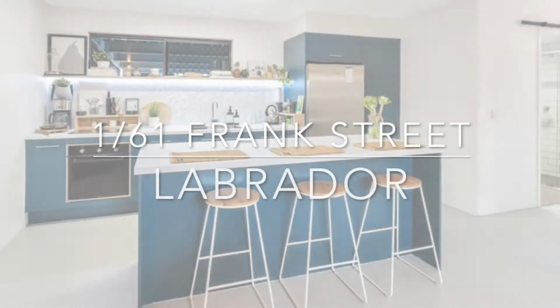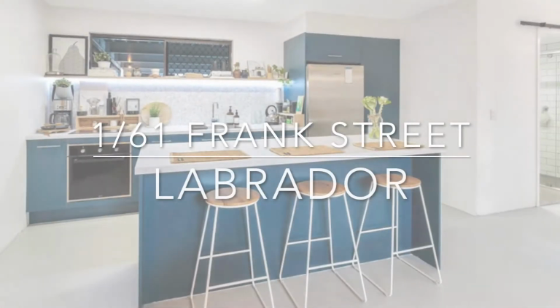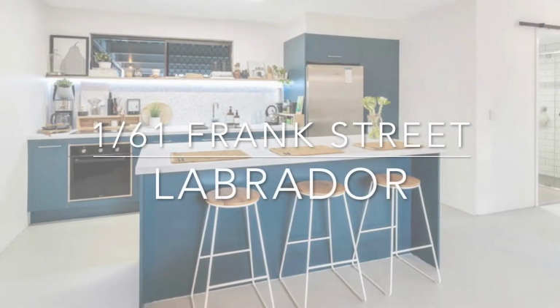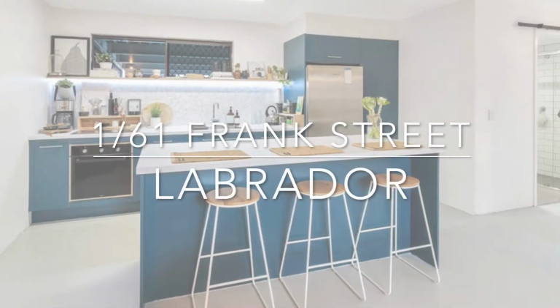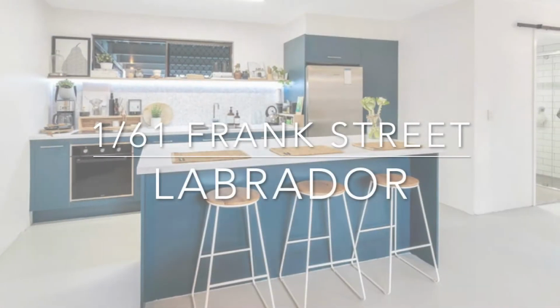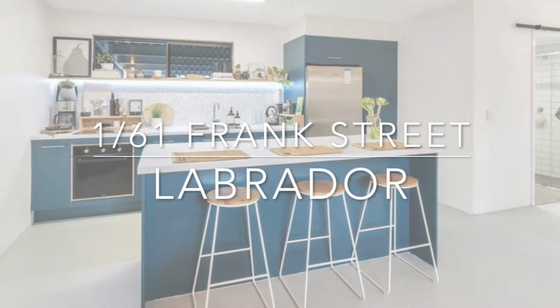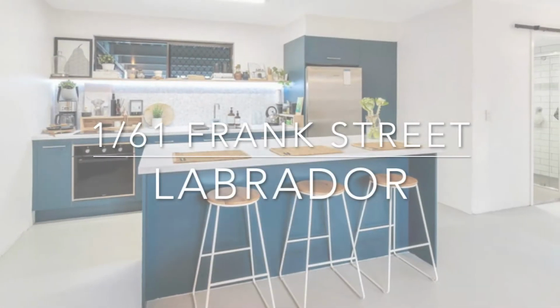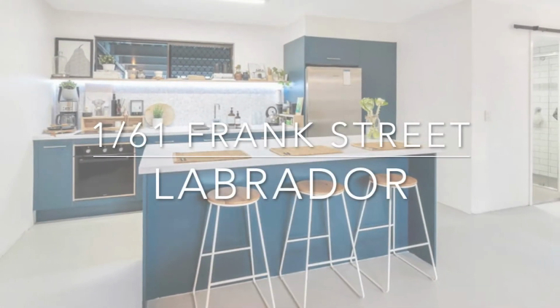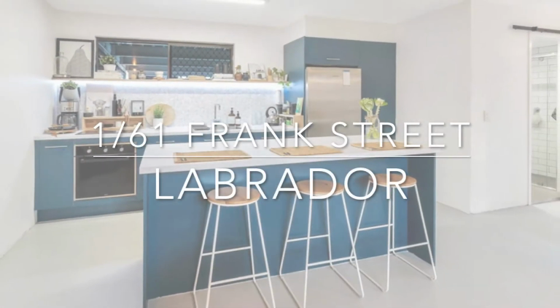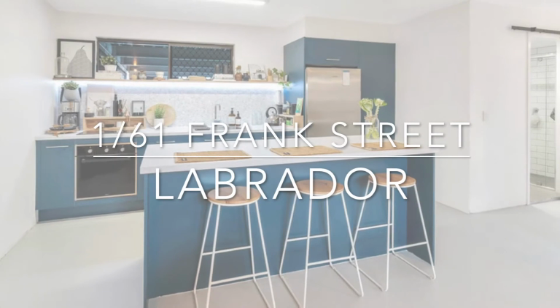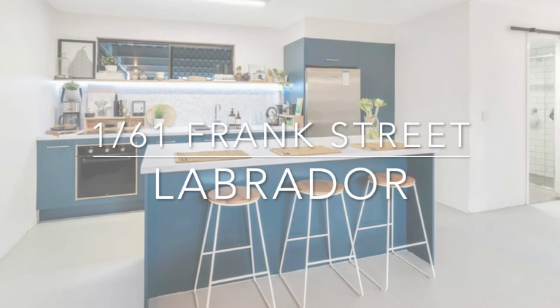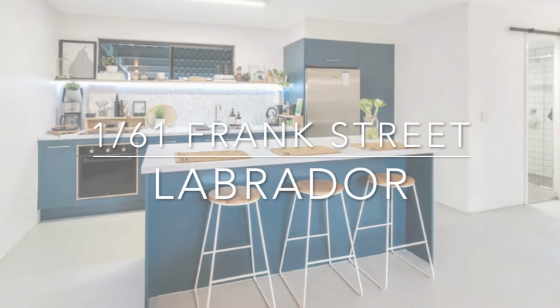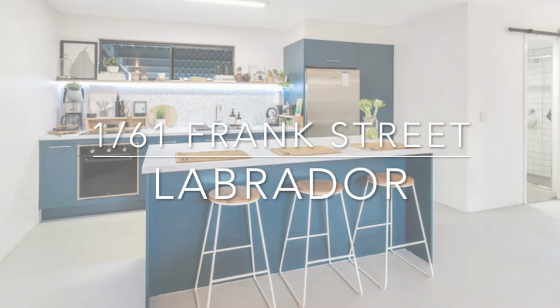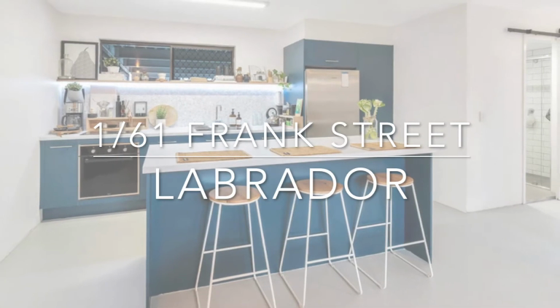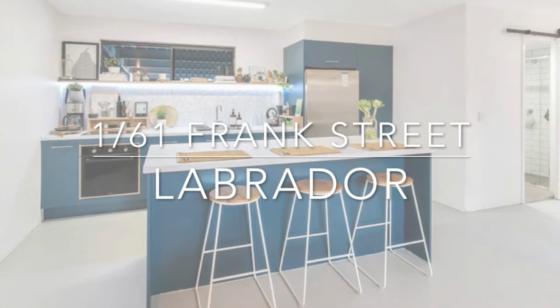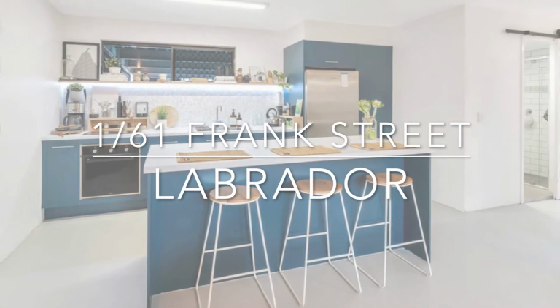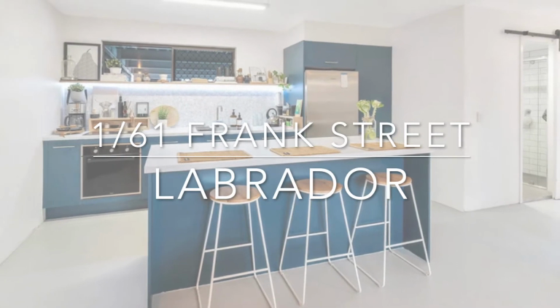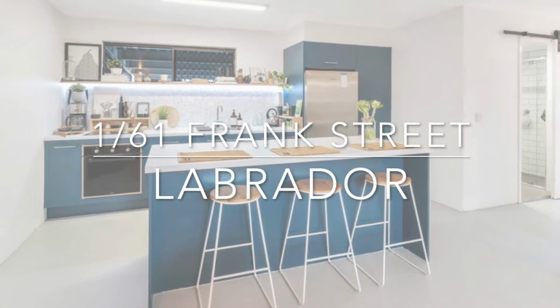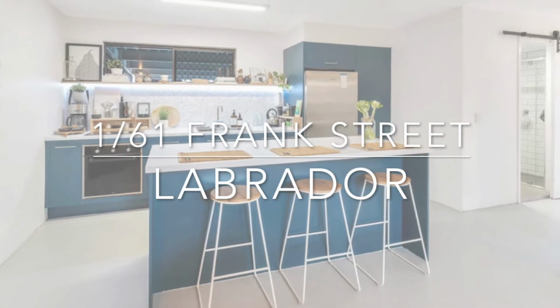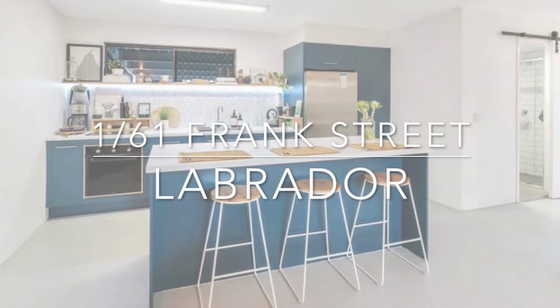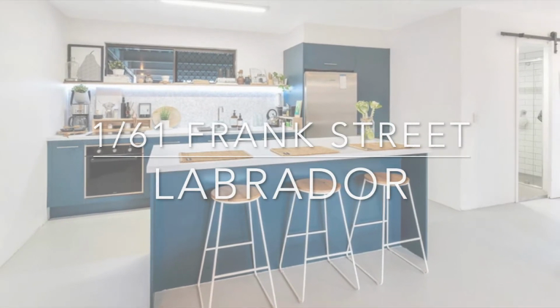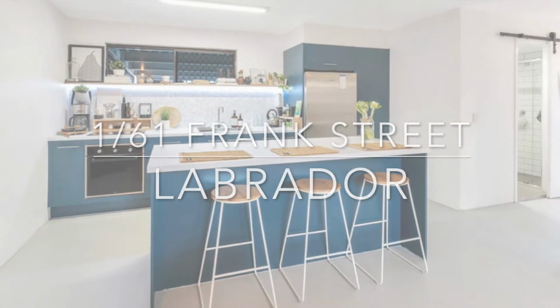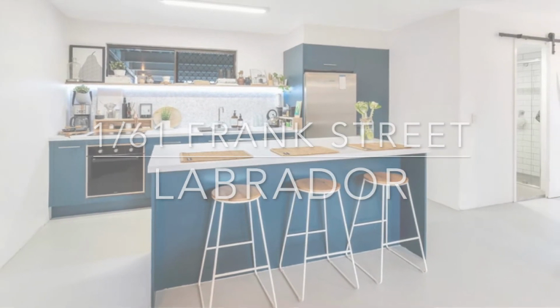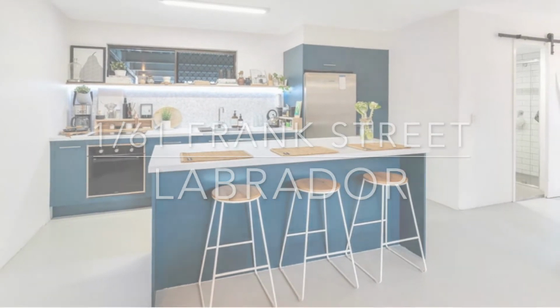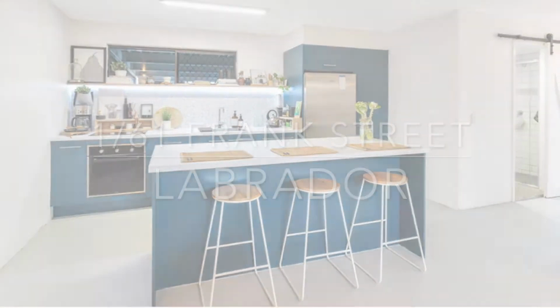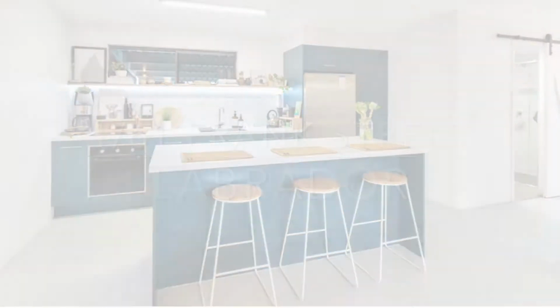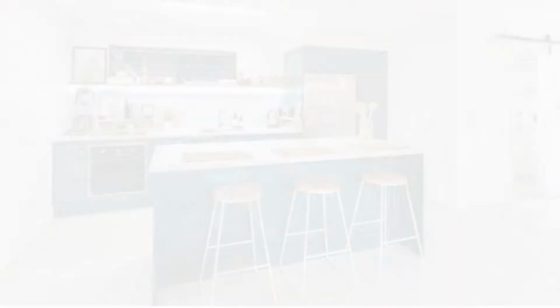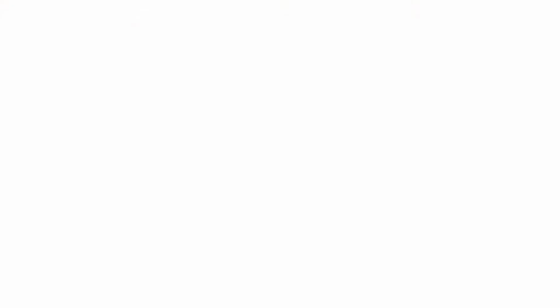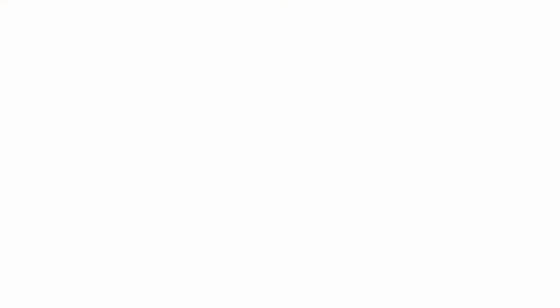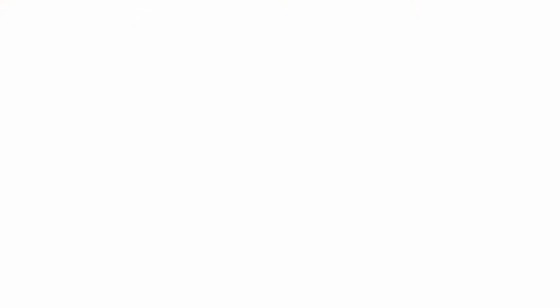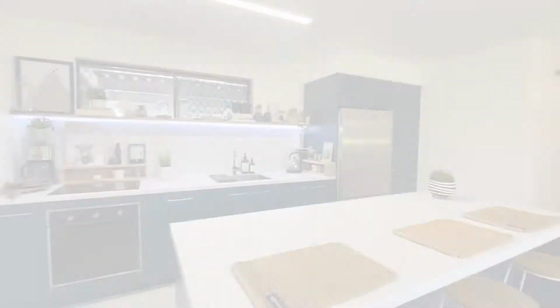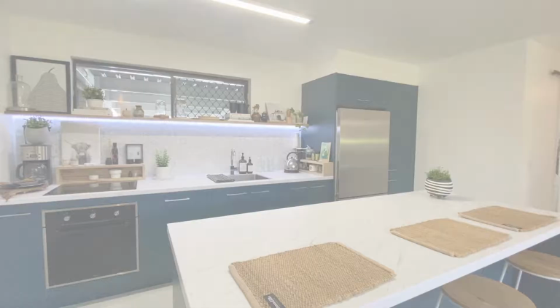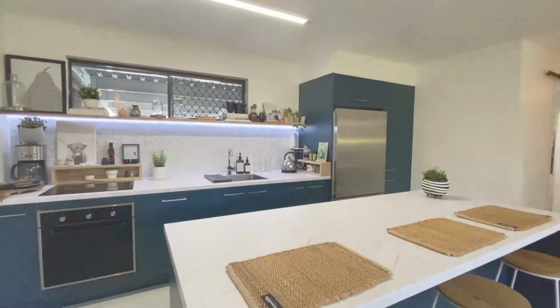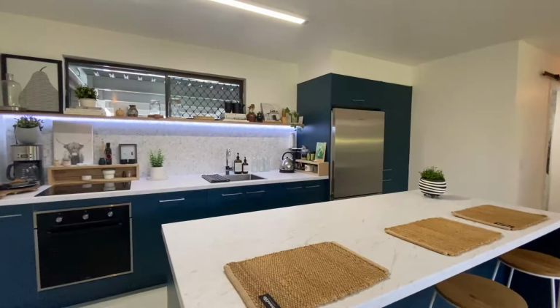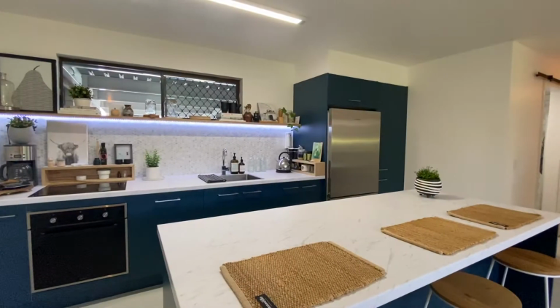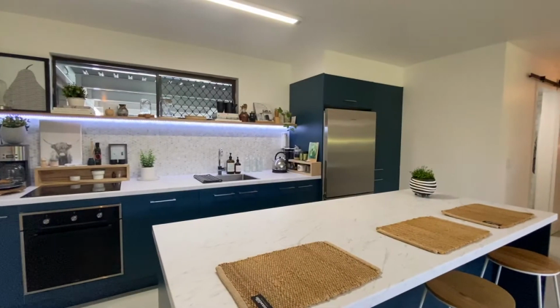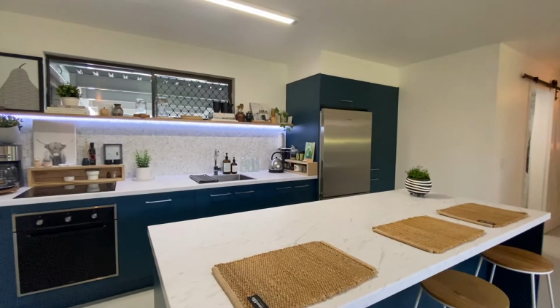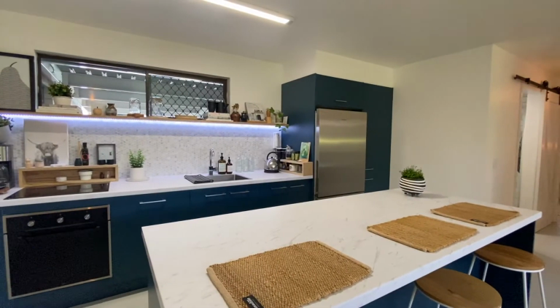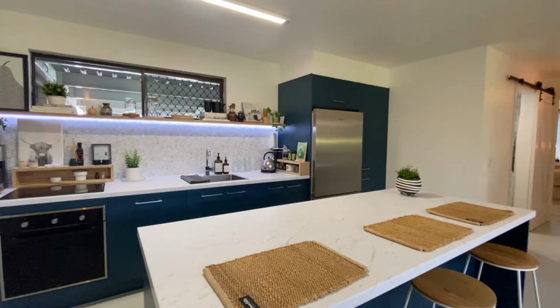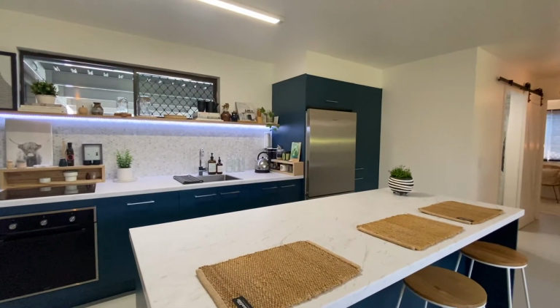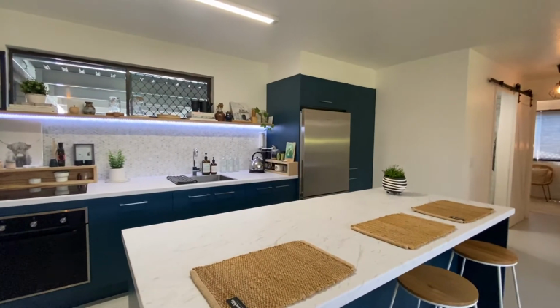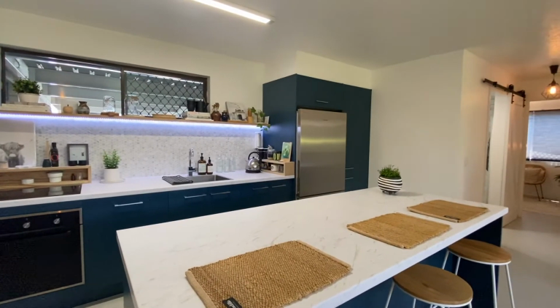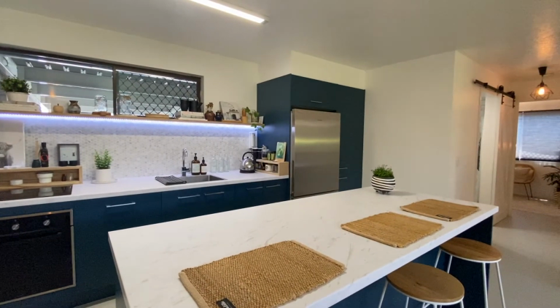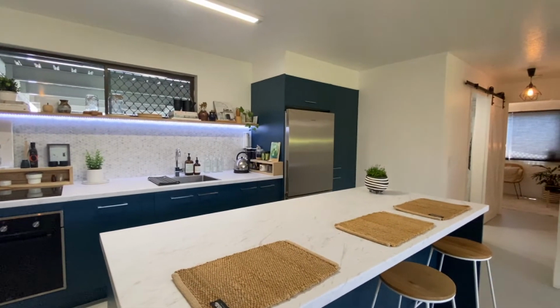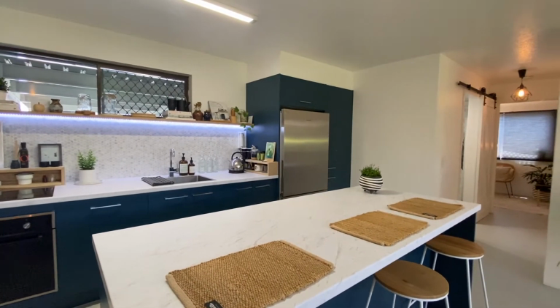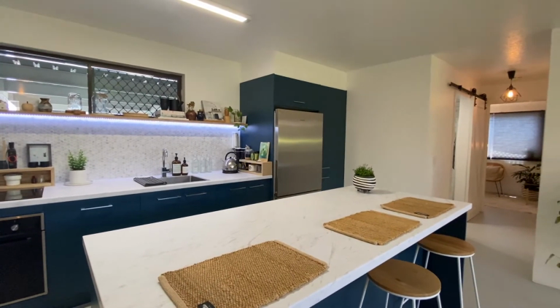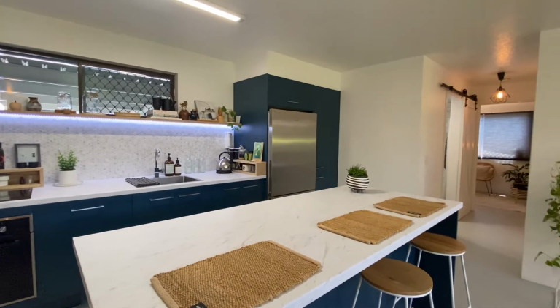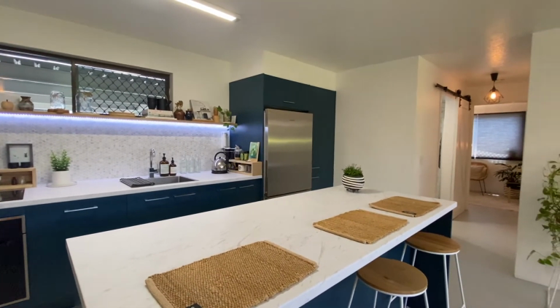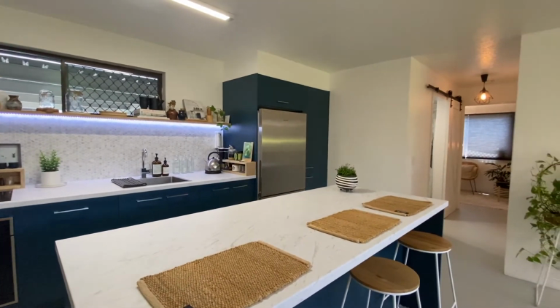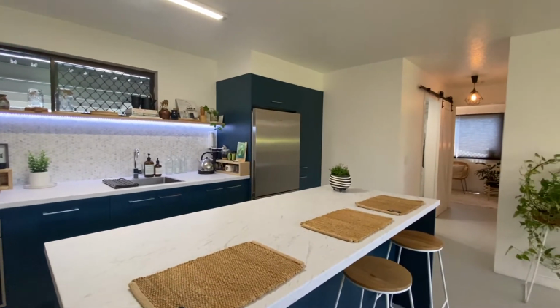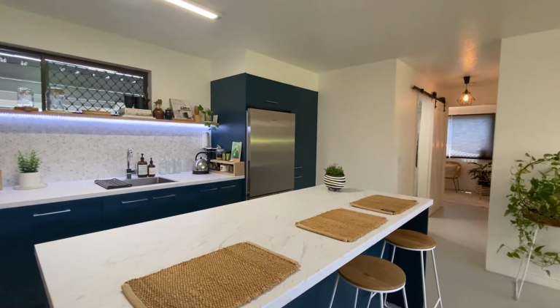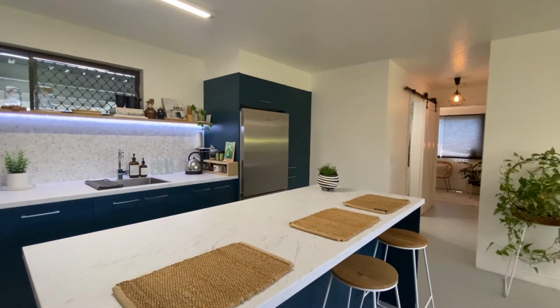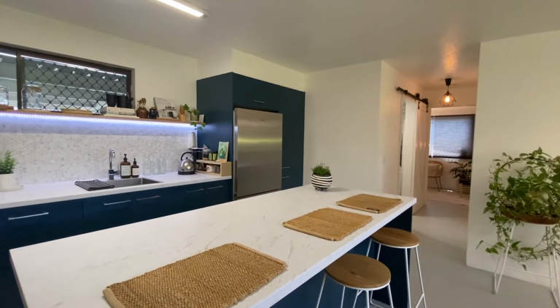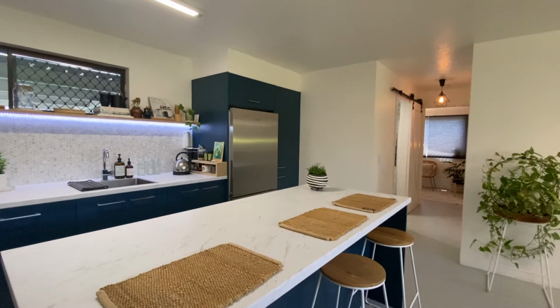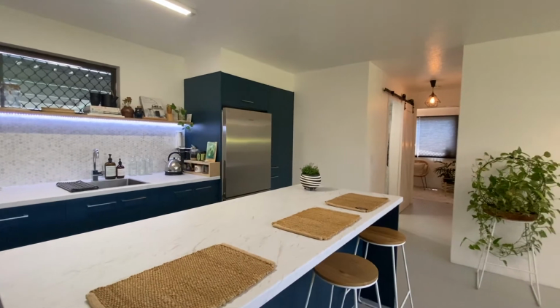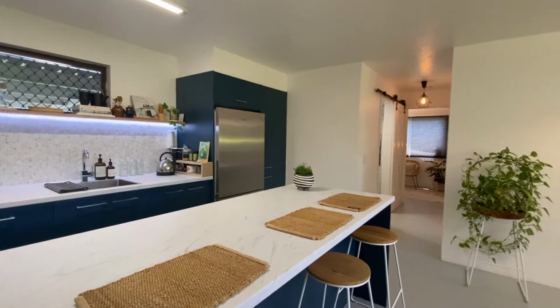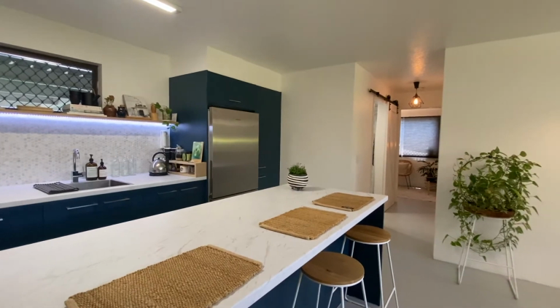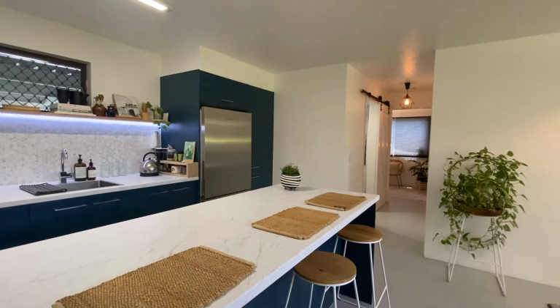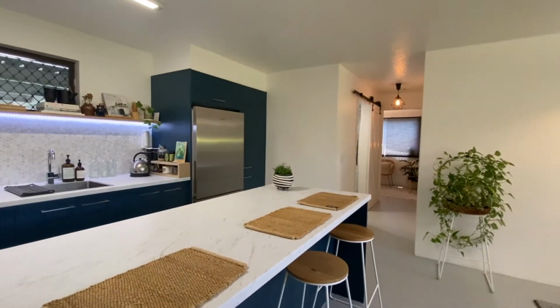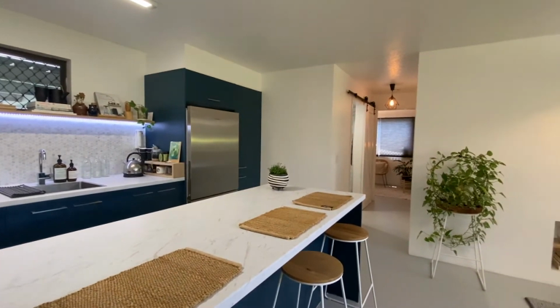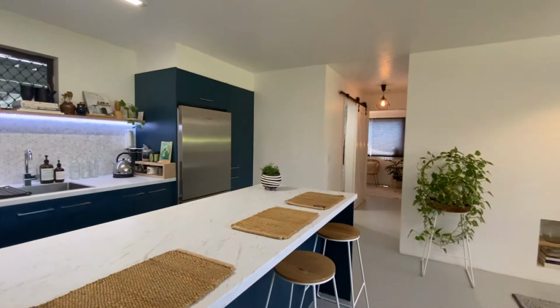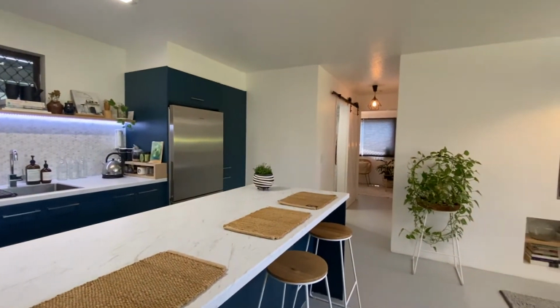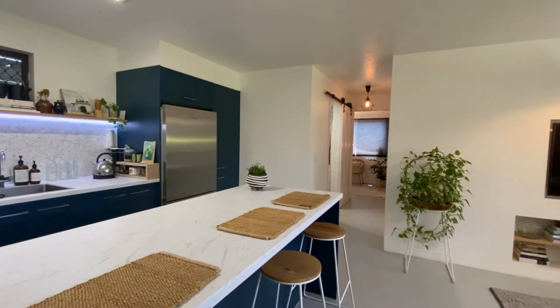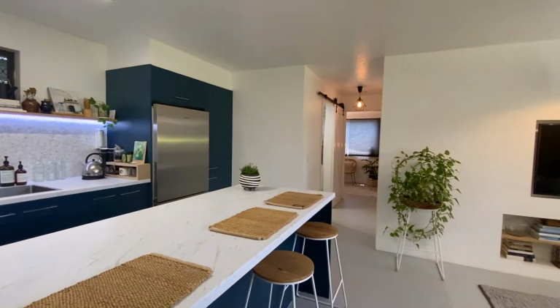Welcome to one of 61 Frank Street, a tidy unit with a homely feel close to transport and the beach.